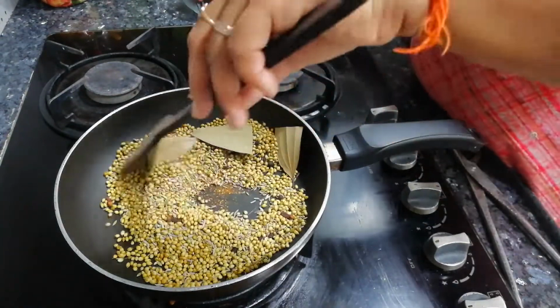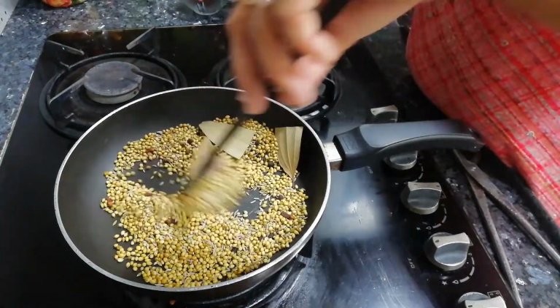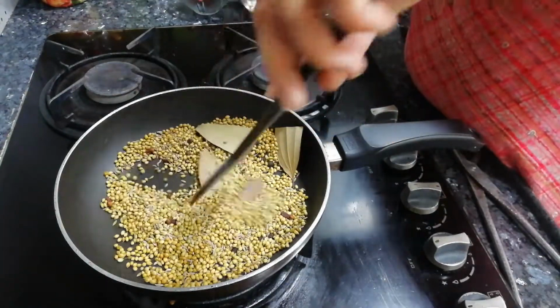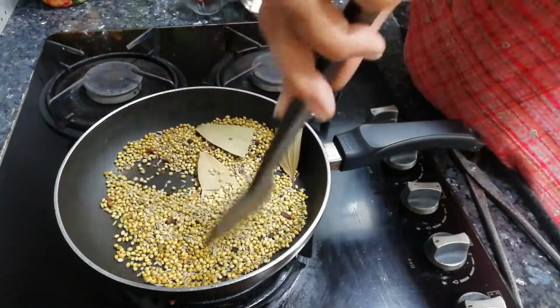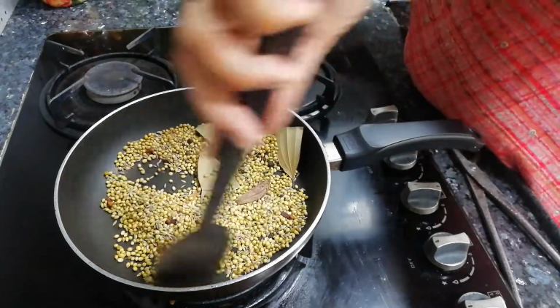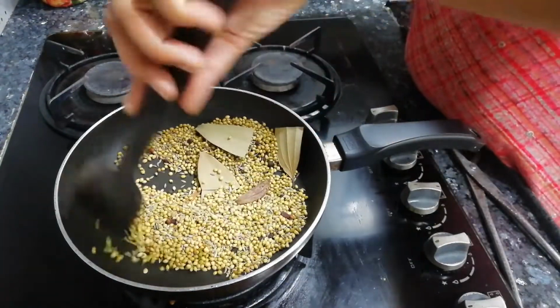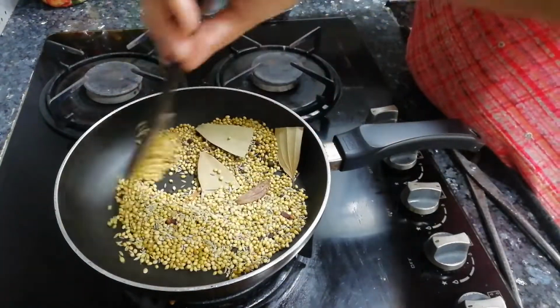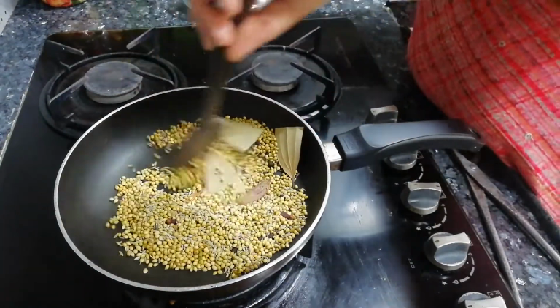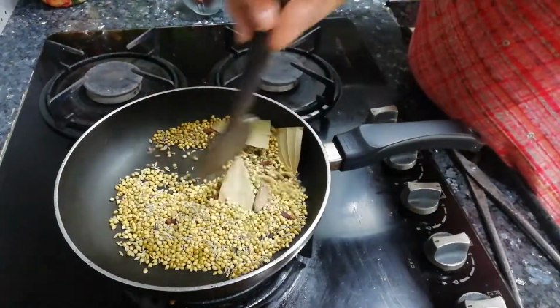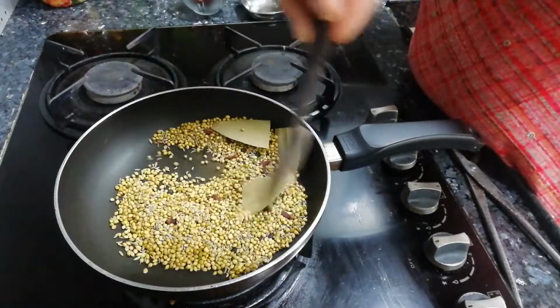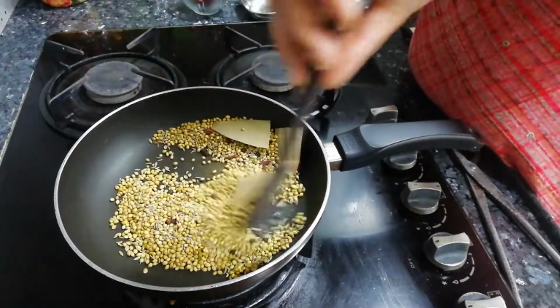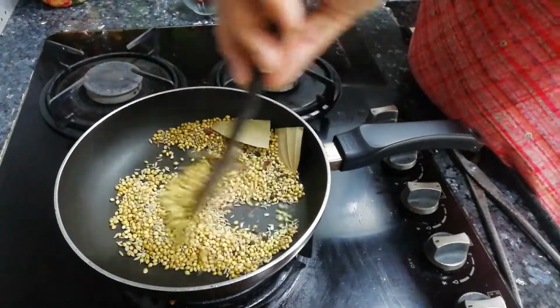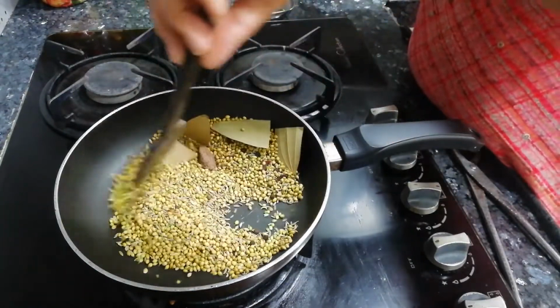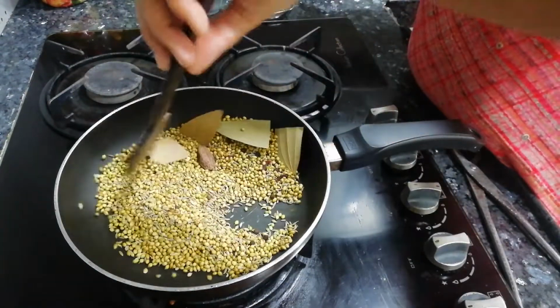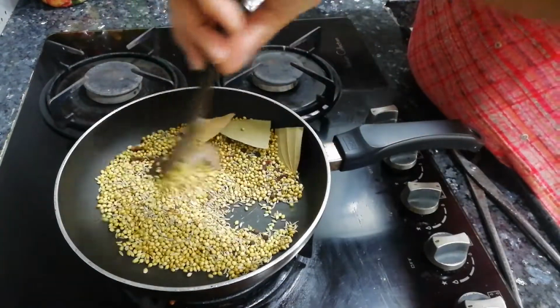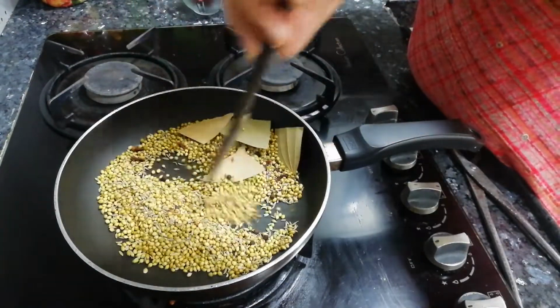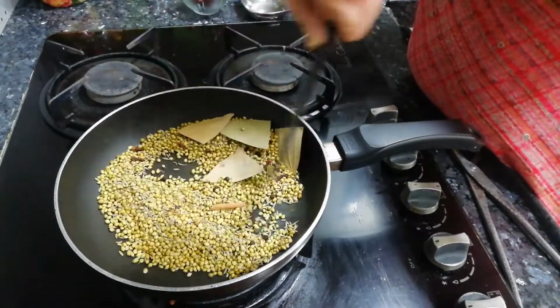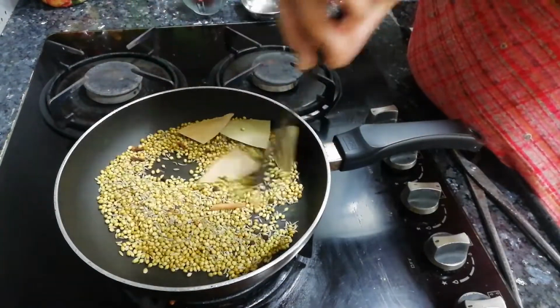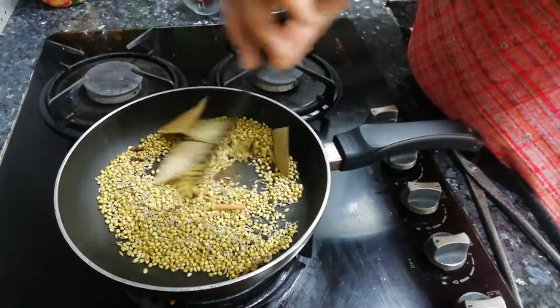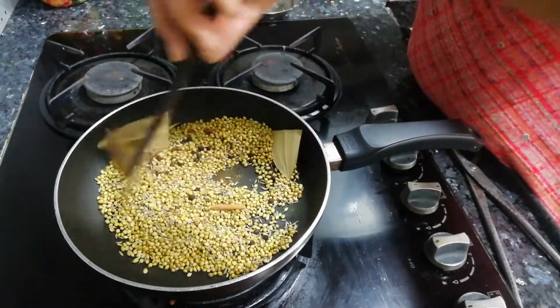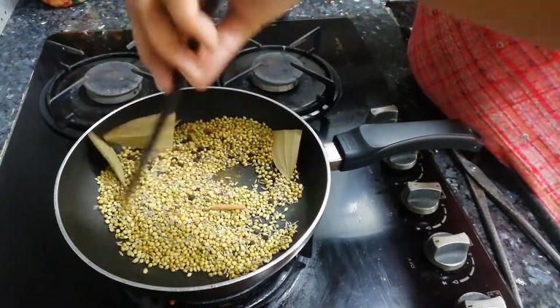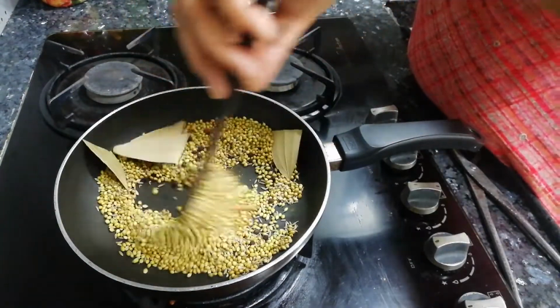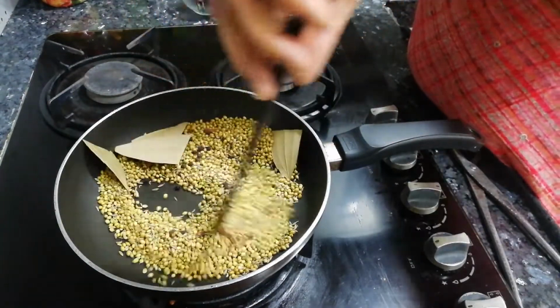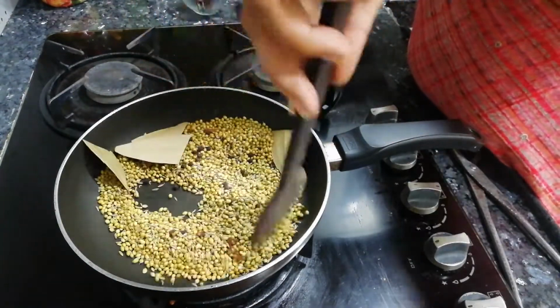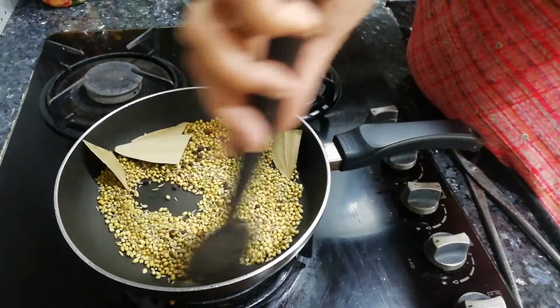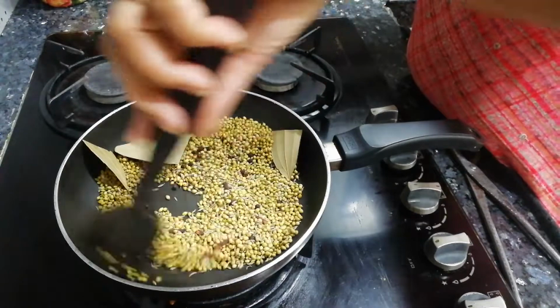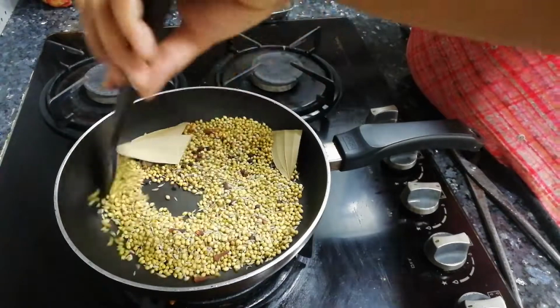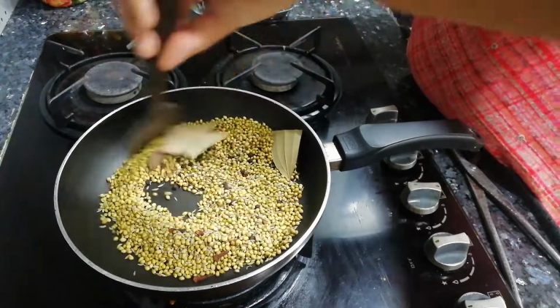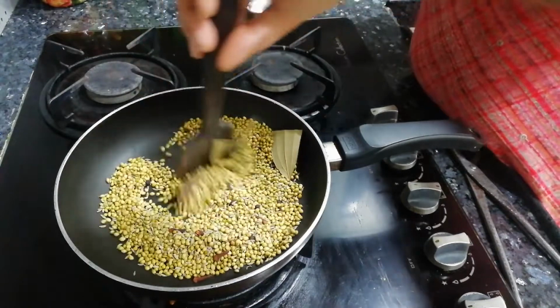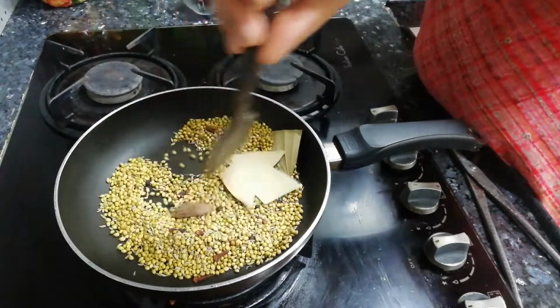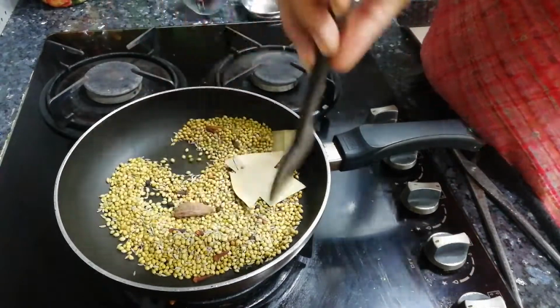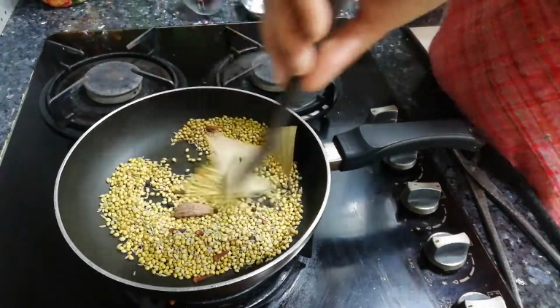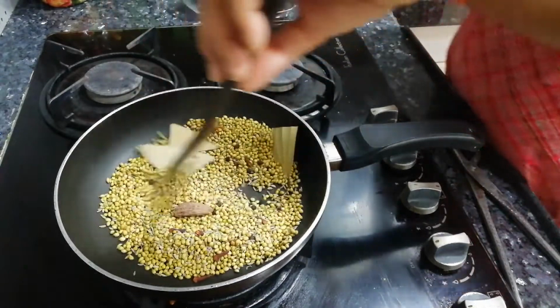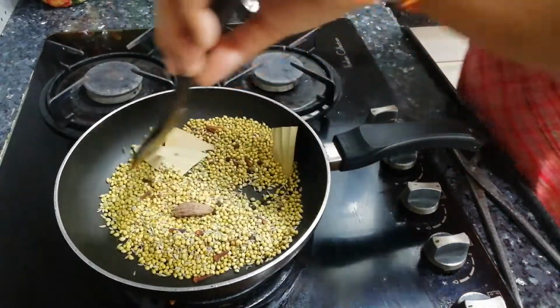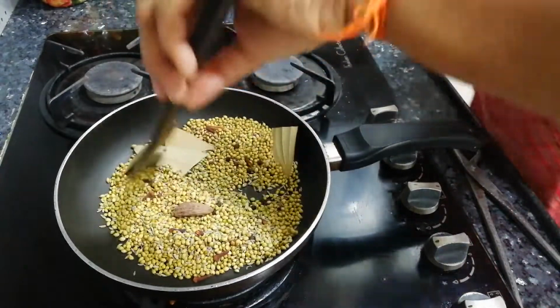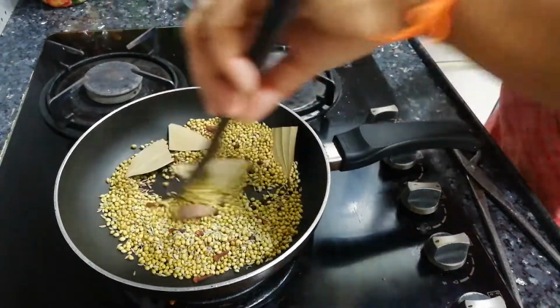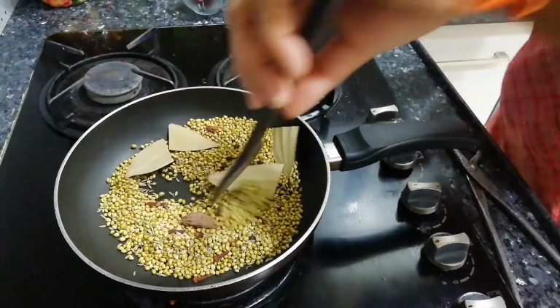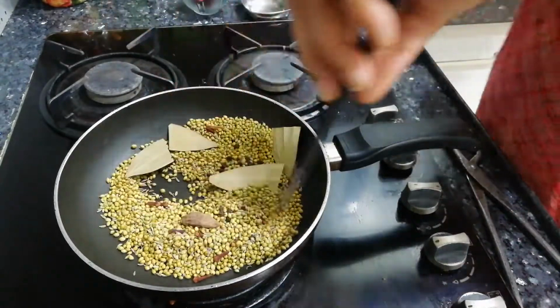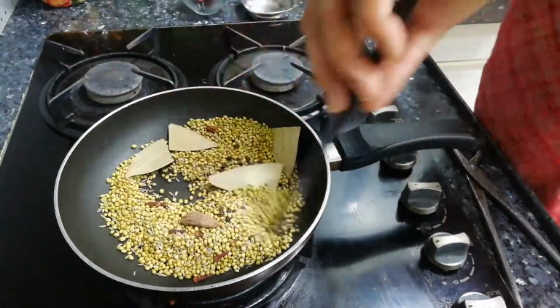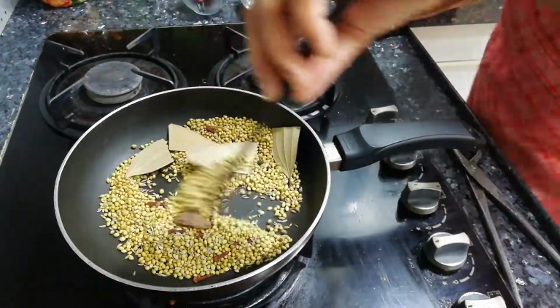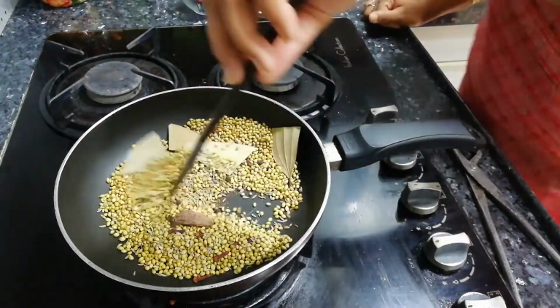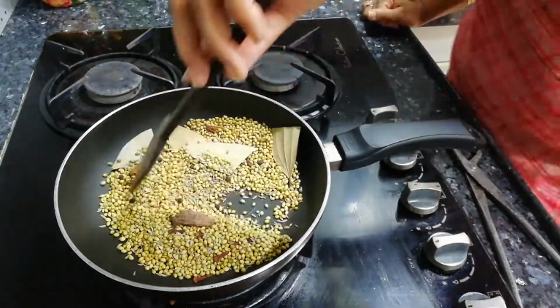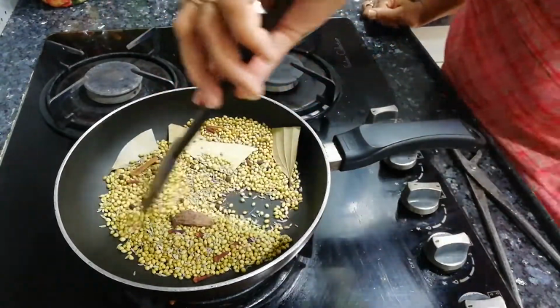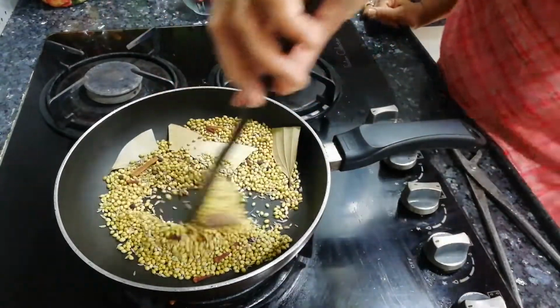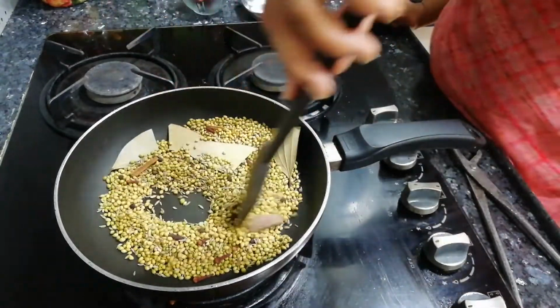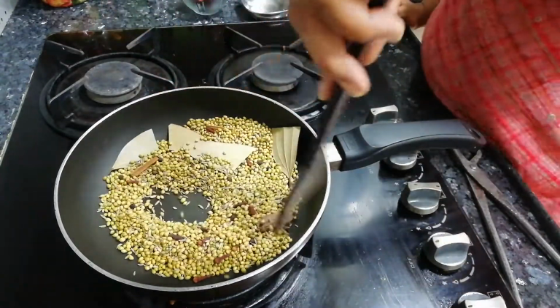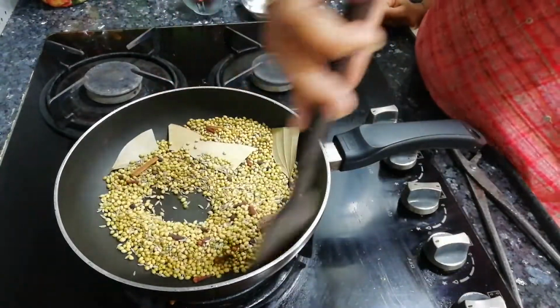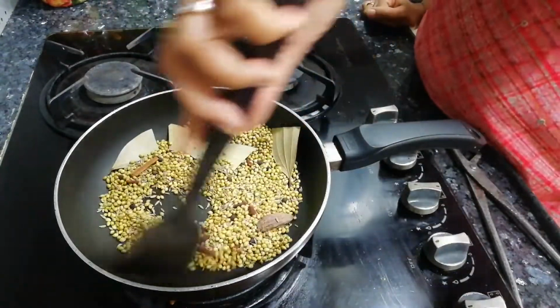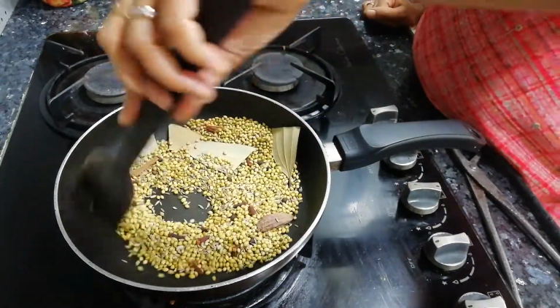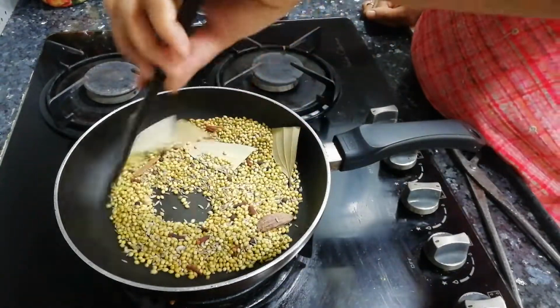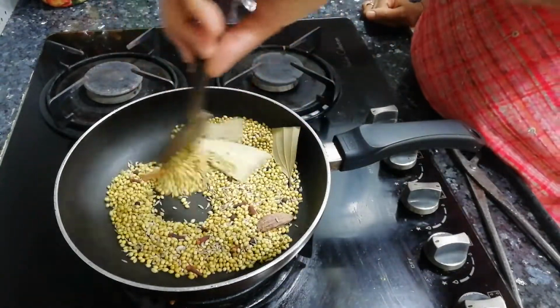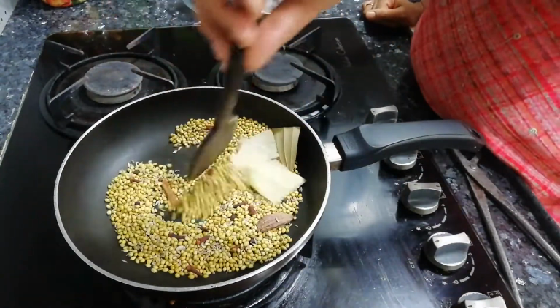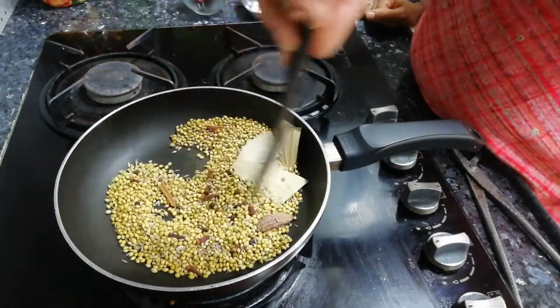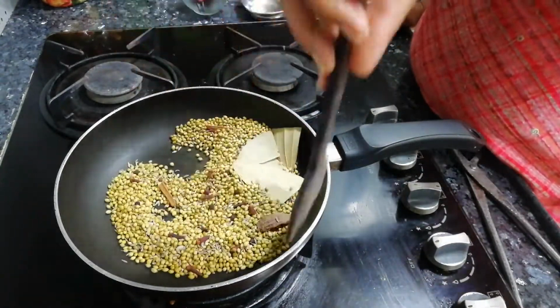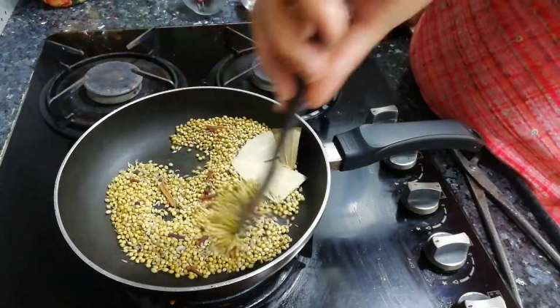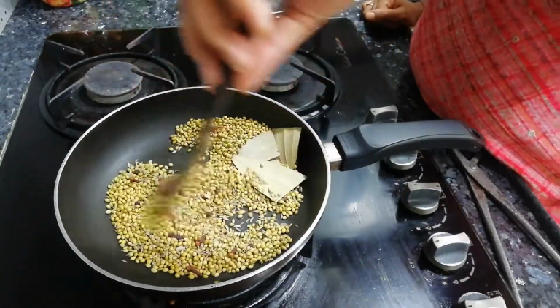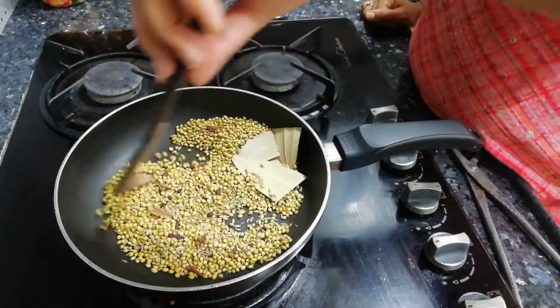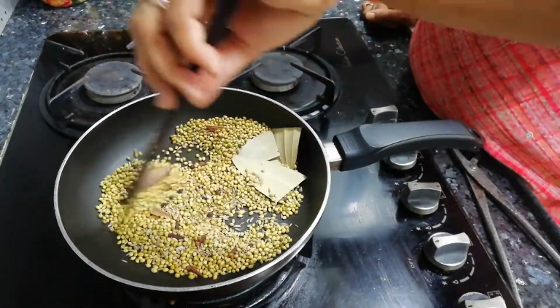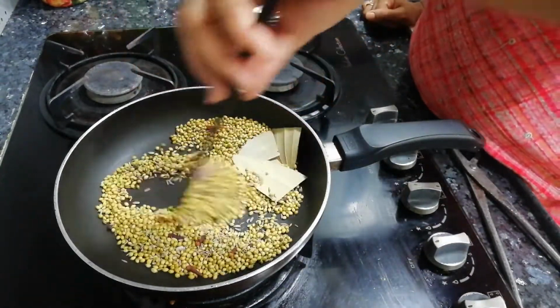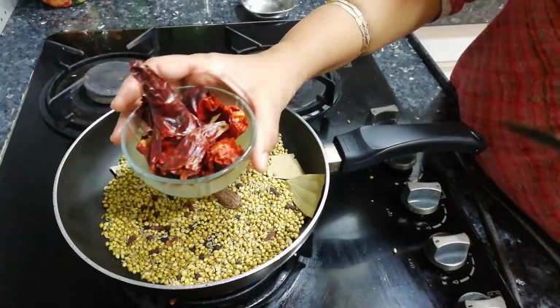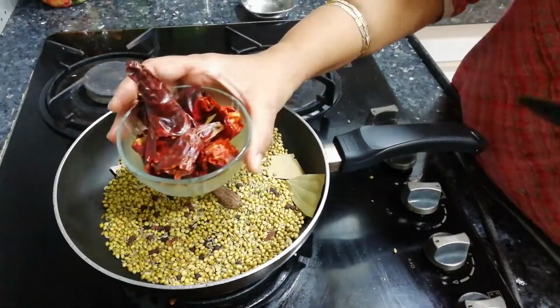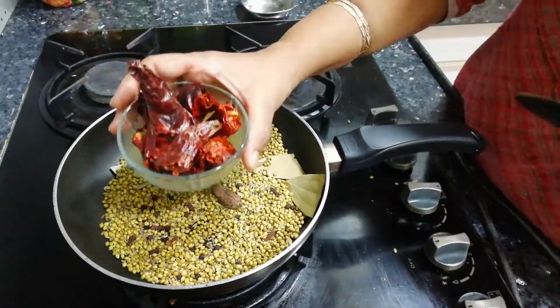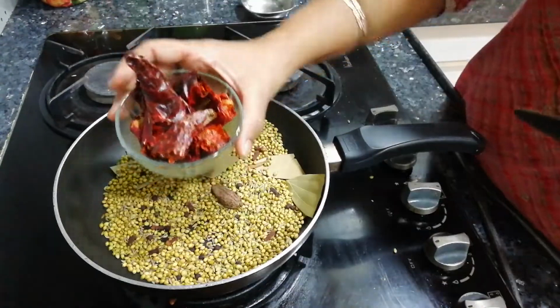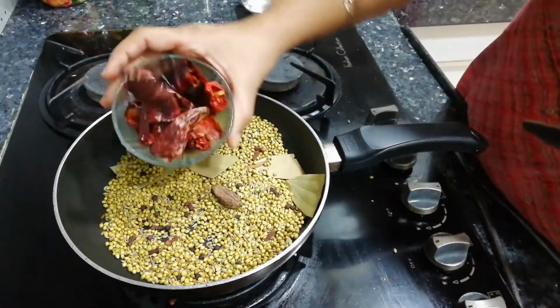We also have sauf or fennel seeds. We will put all the things on slow flame to dry roast them.